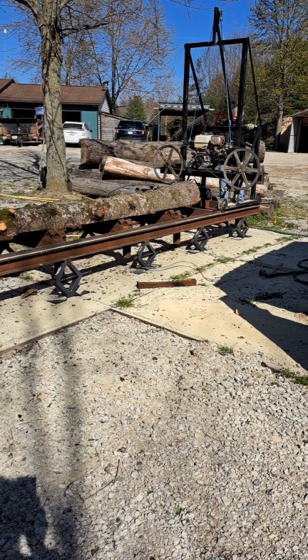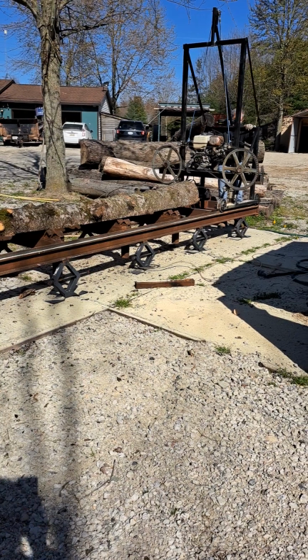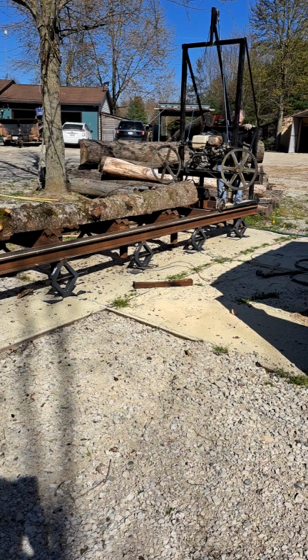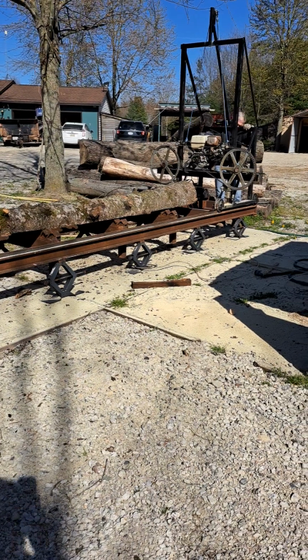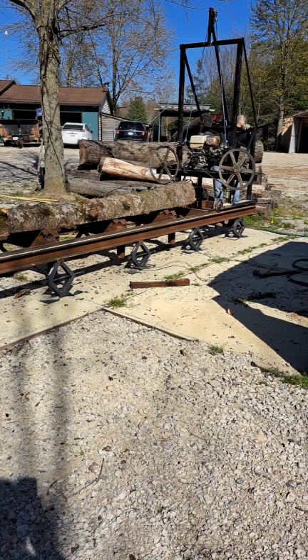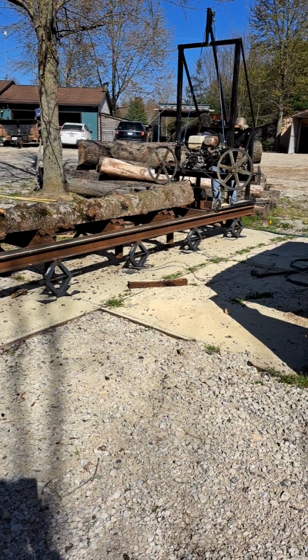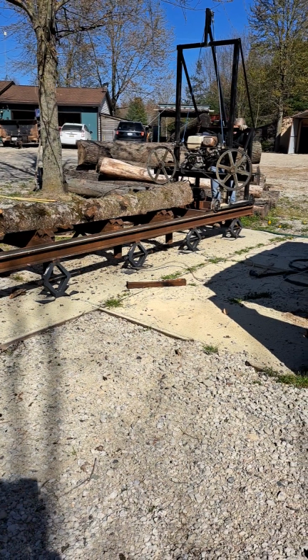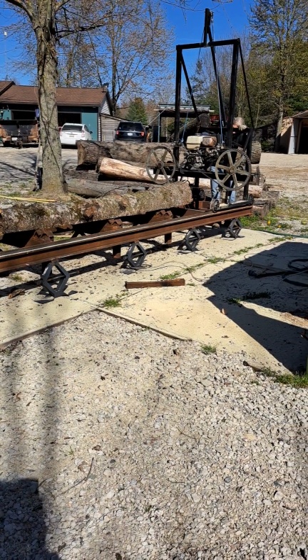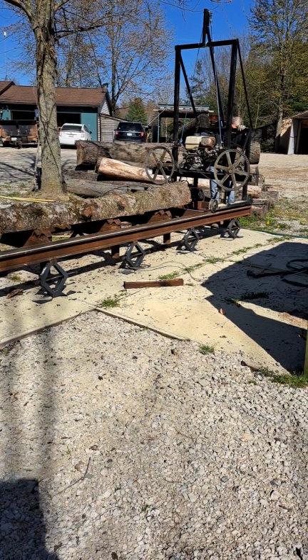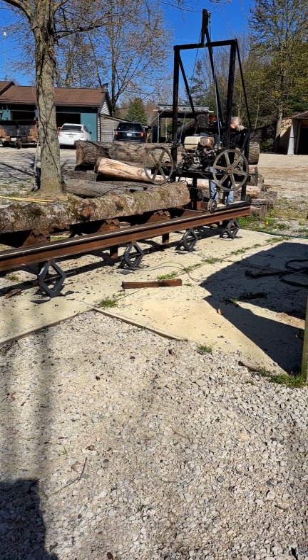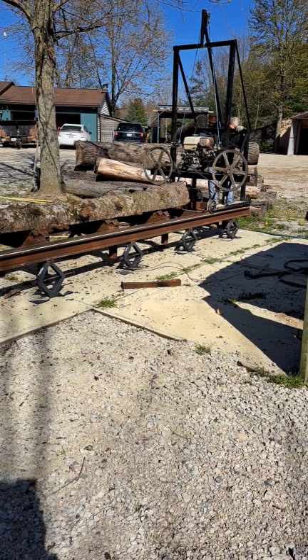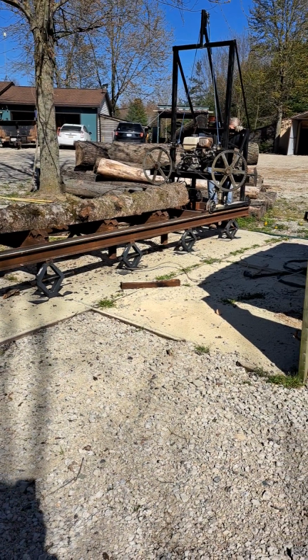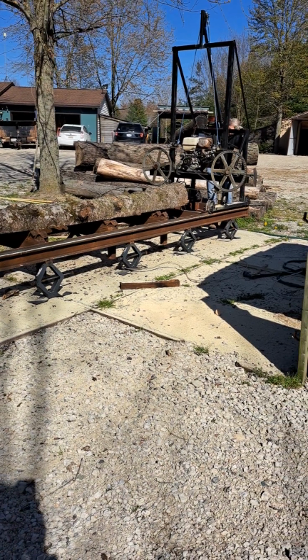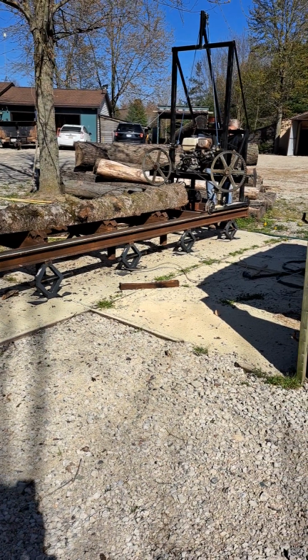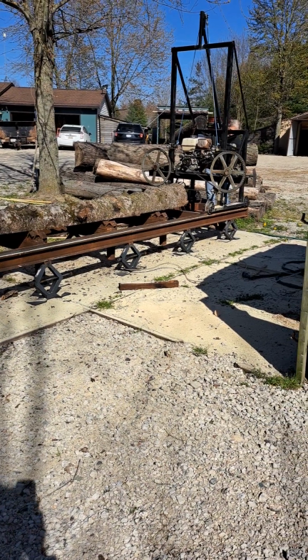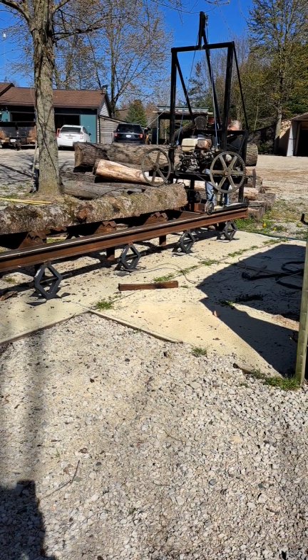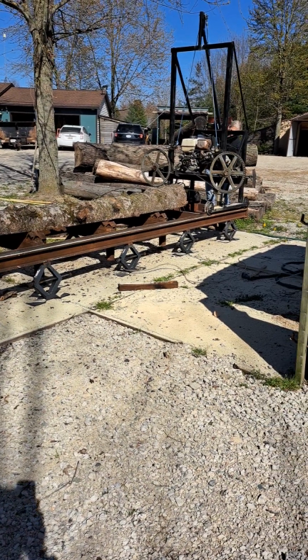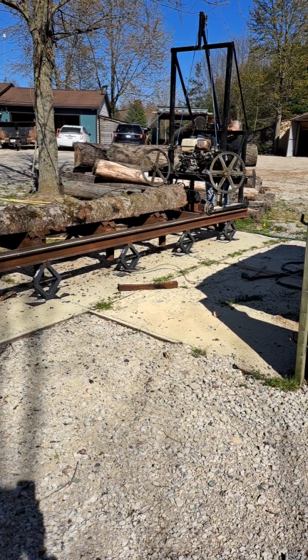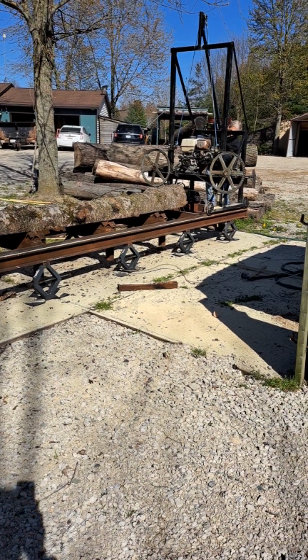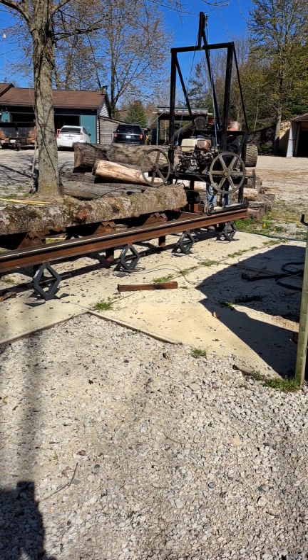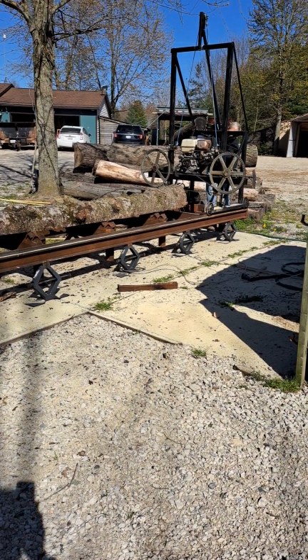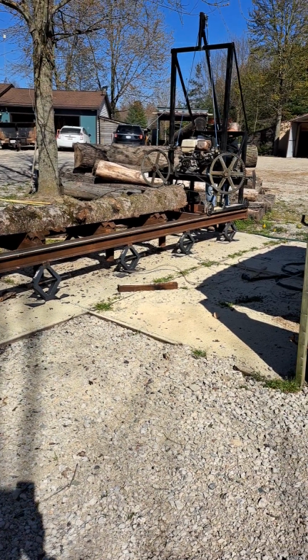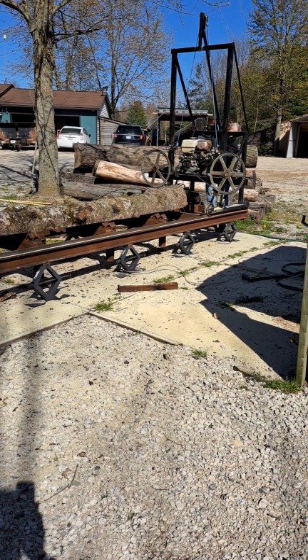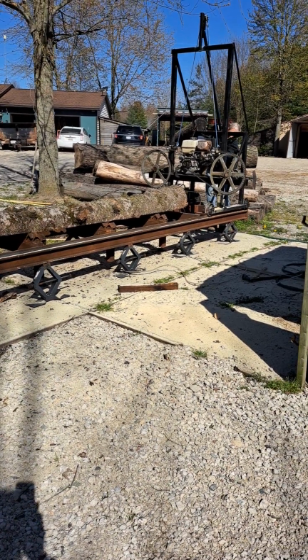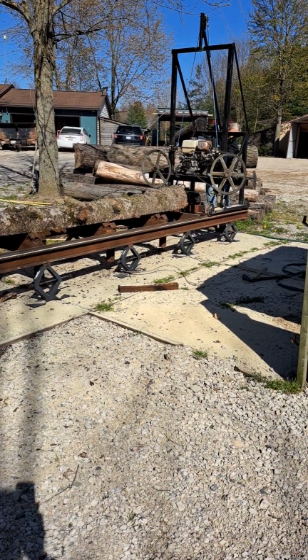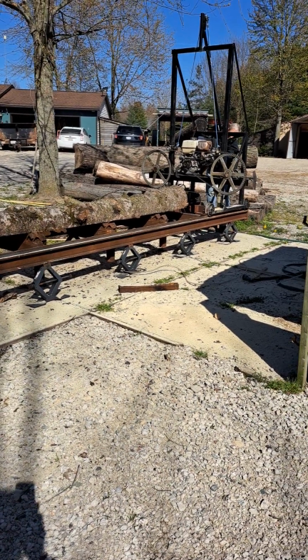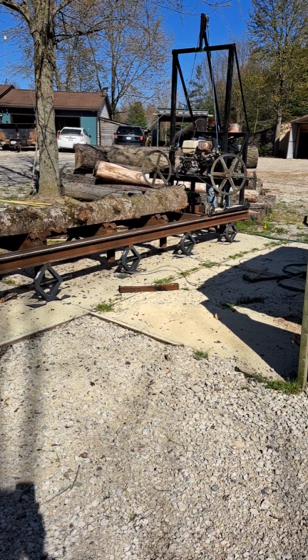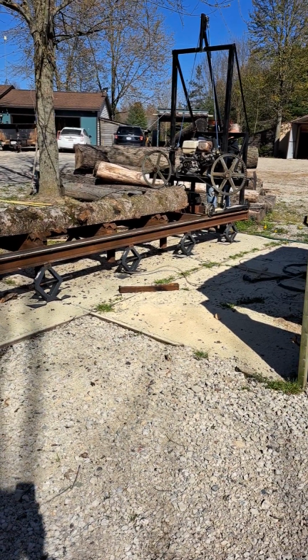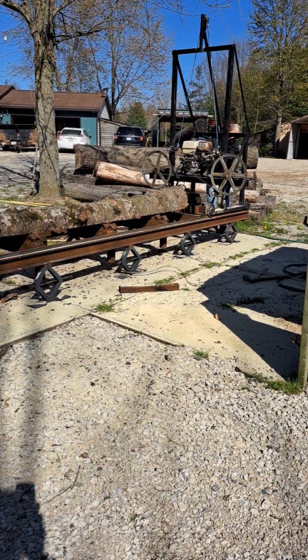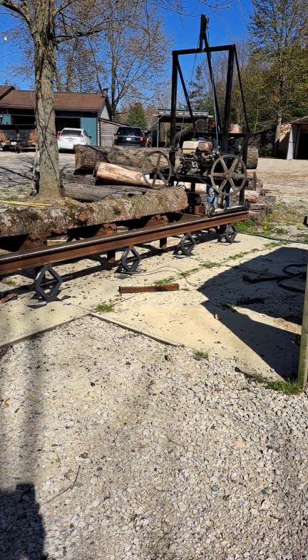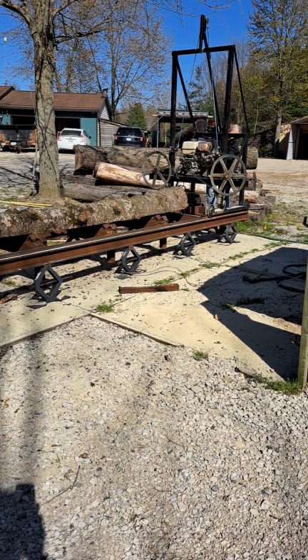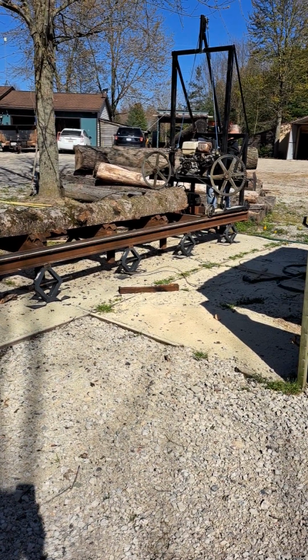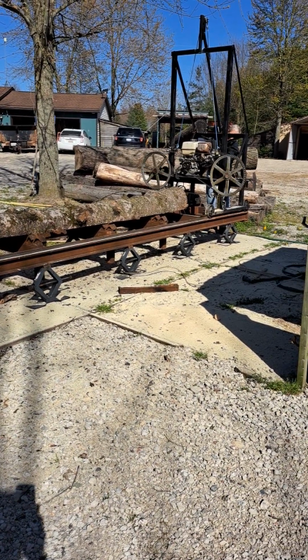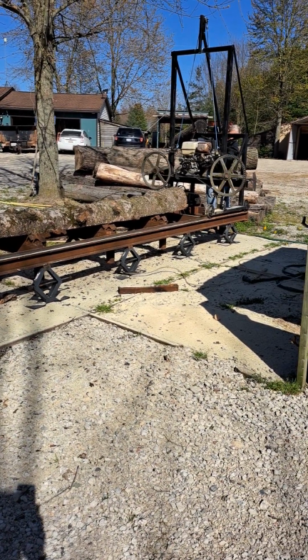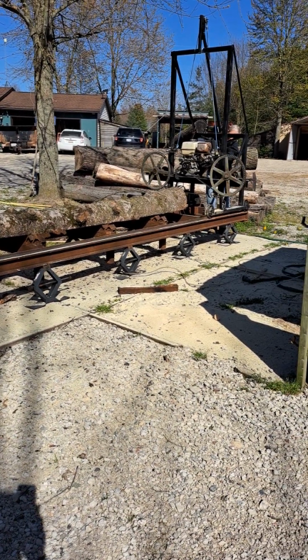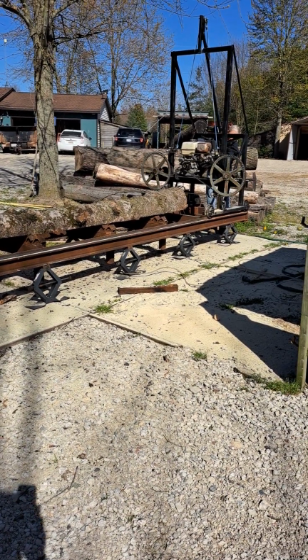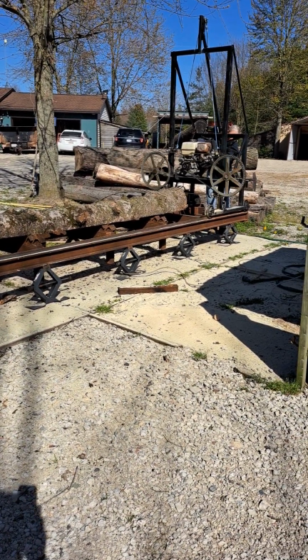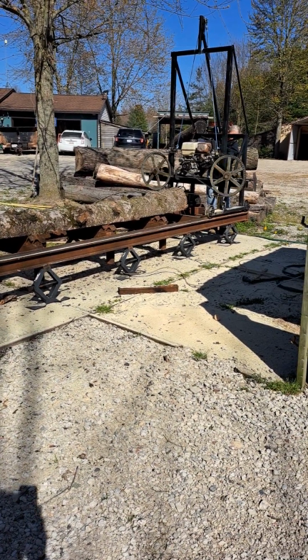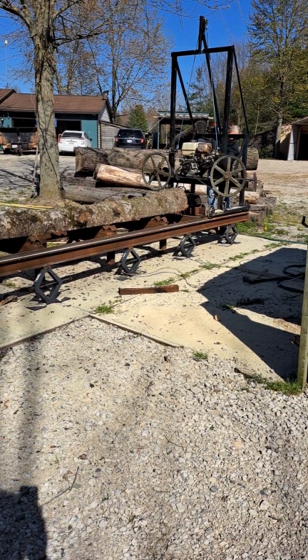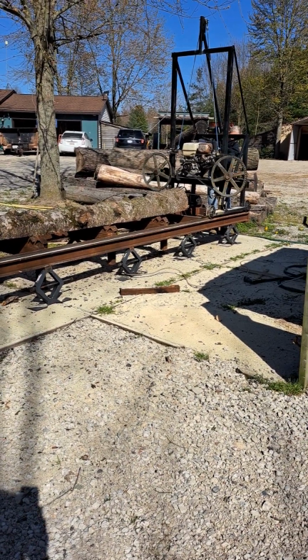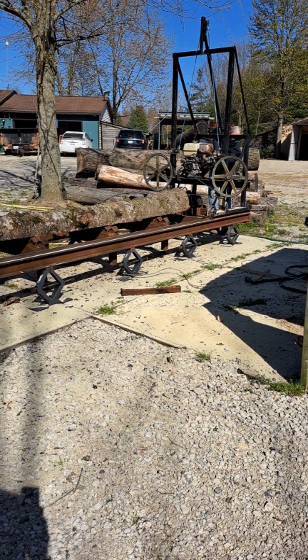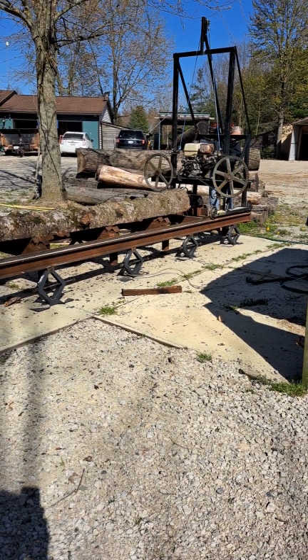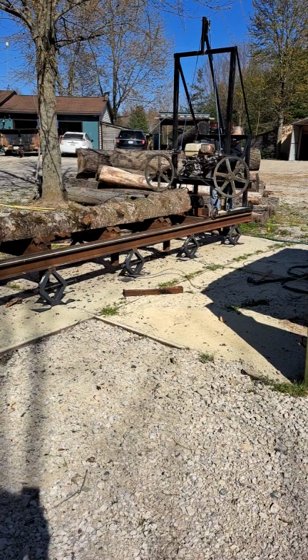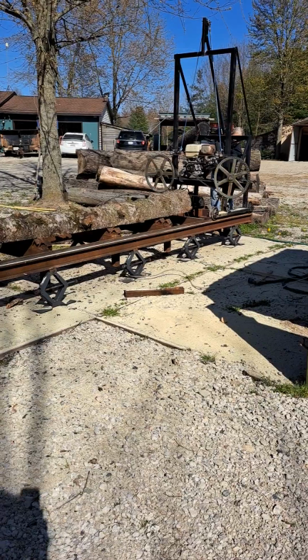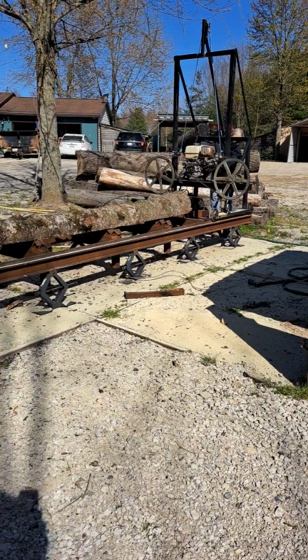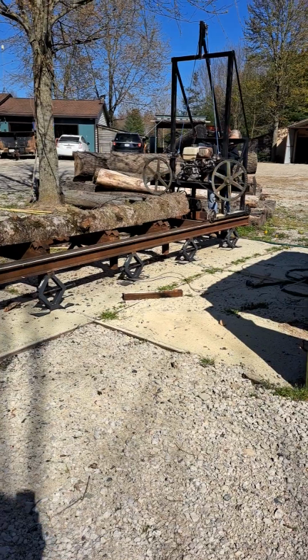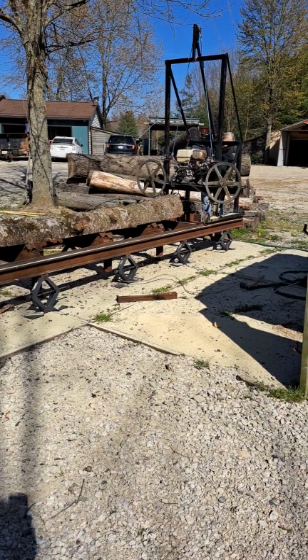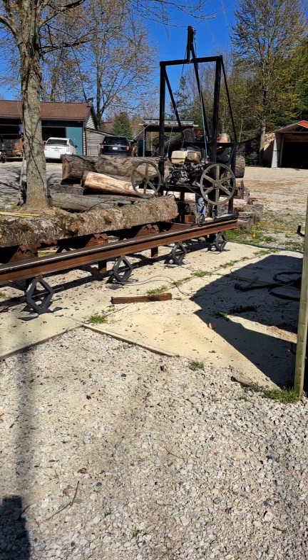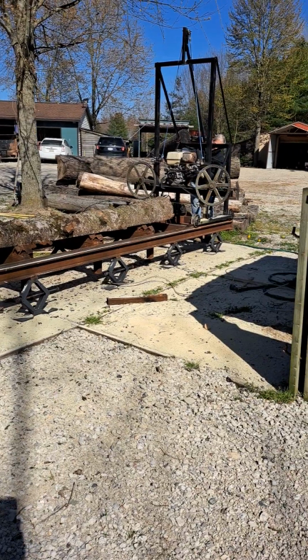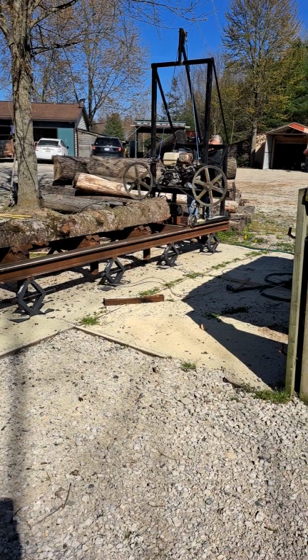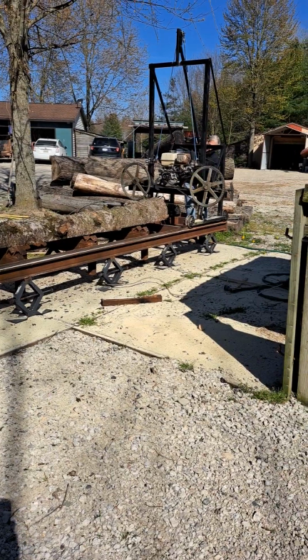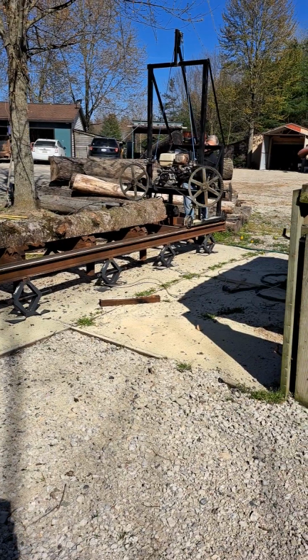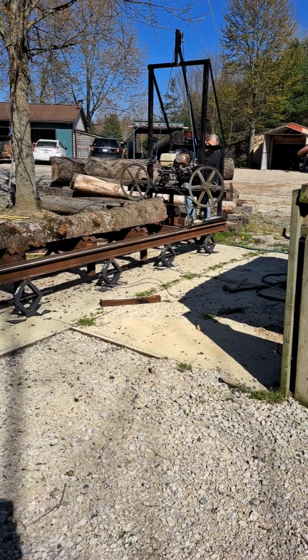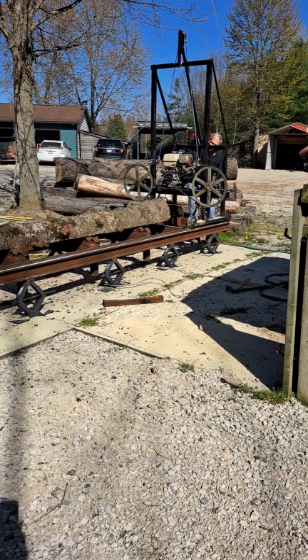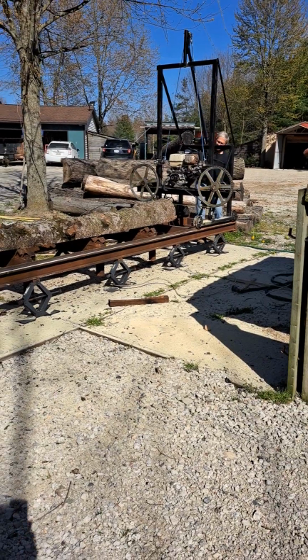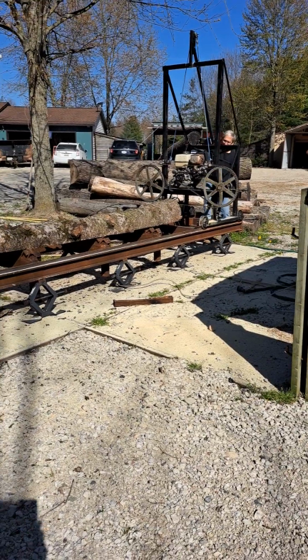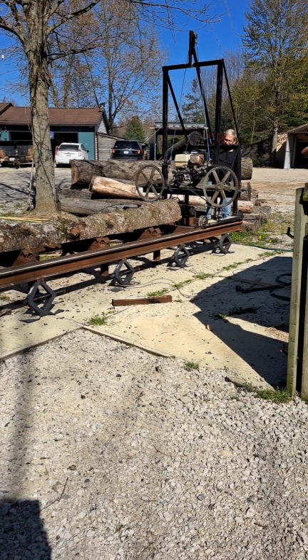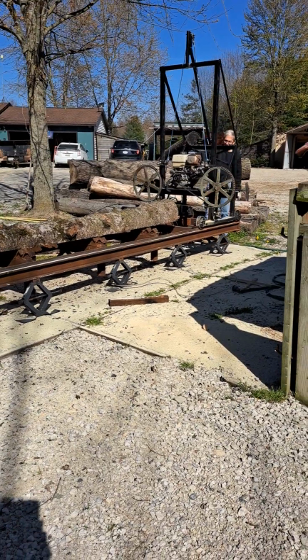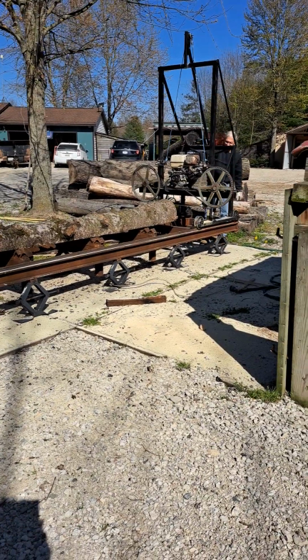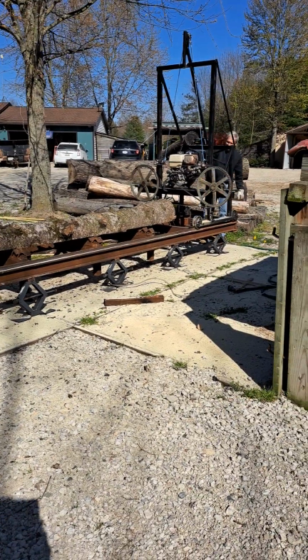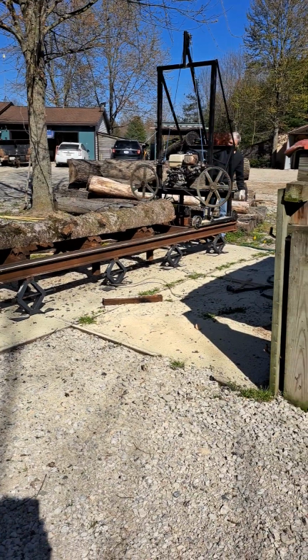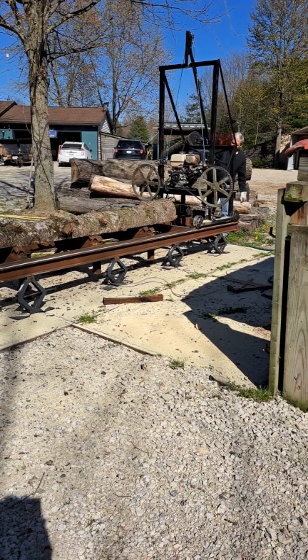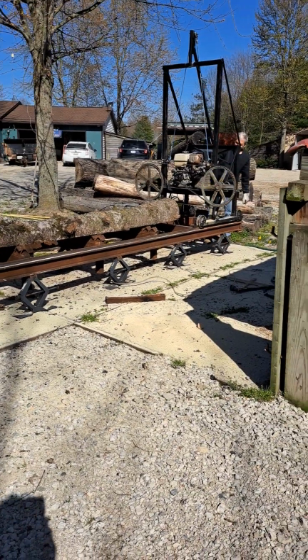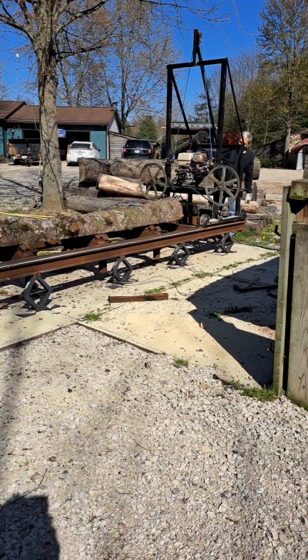Okay, this is from a homemade straw mill, starting it up.